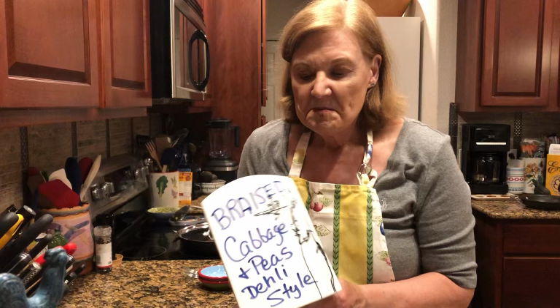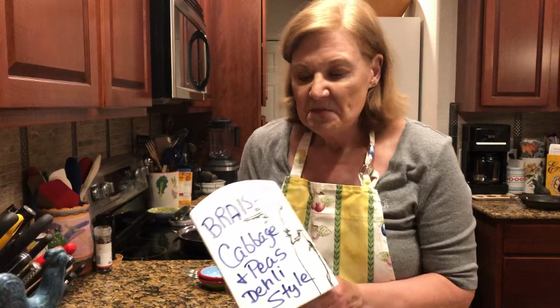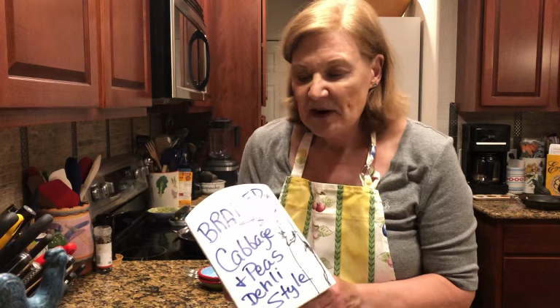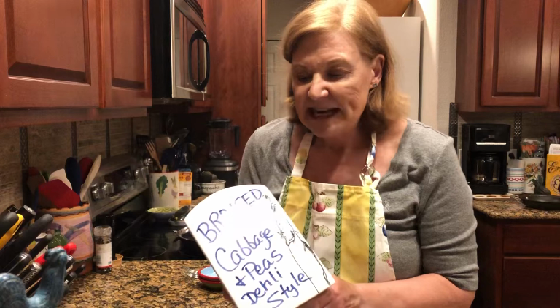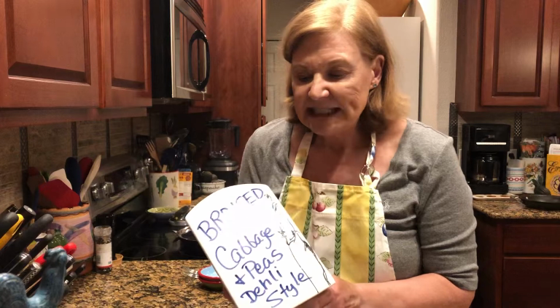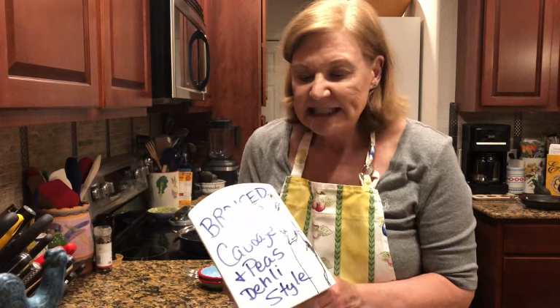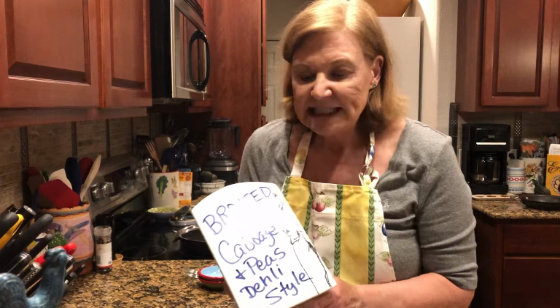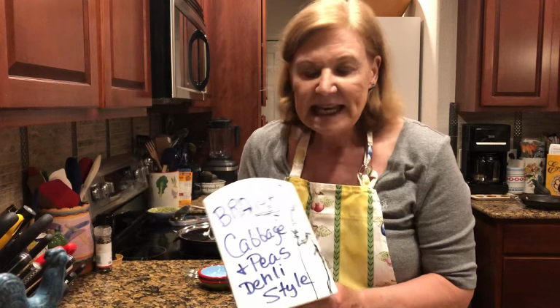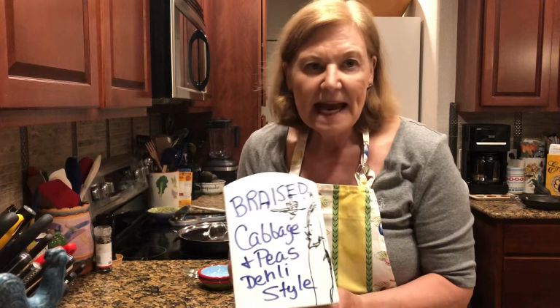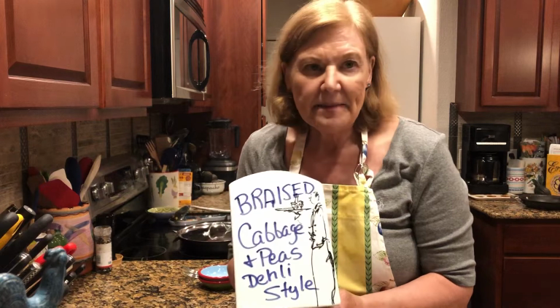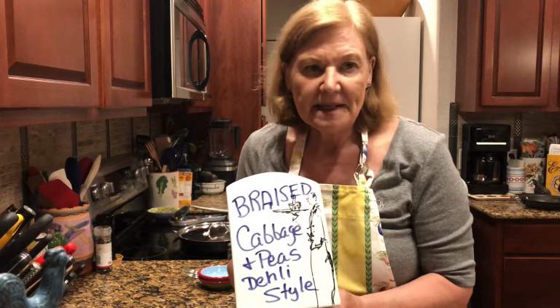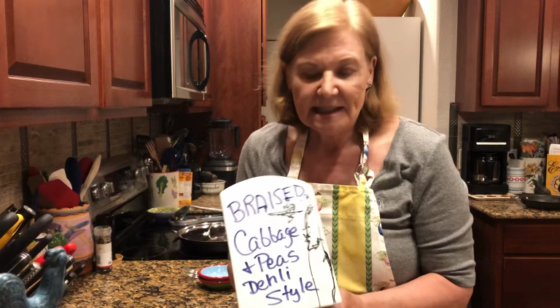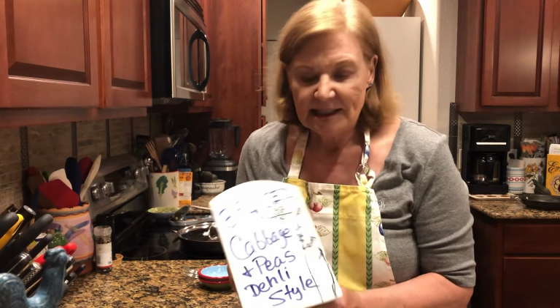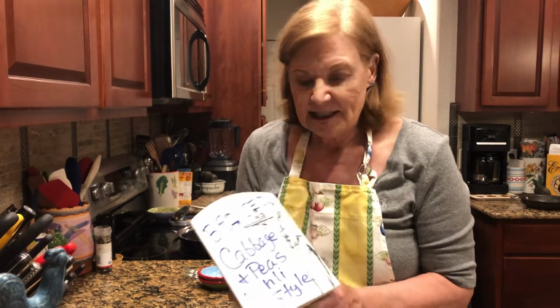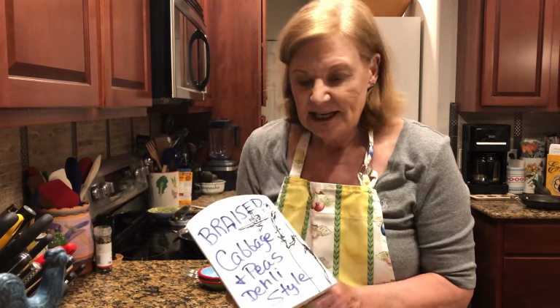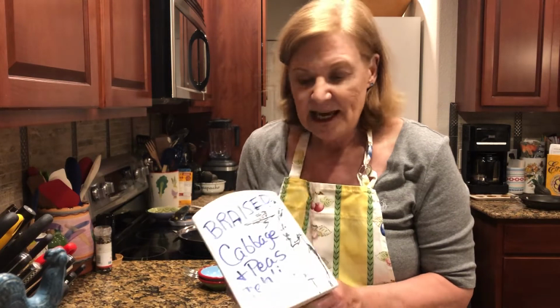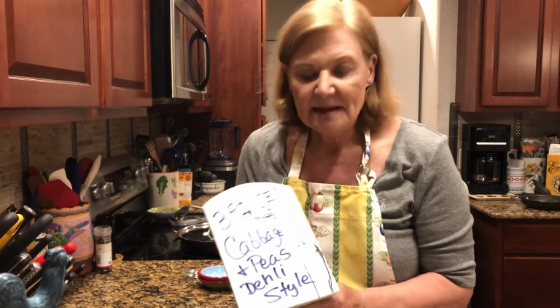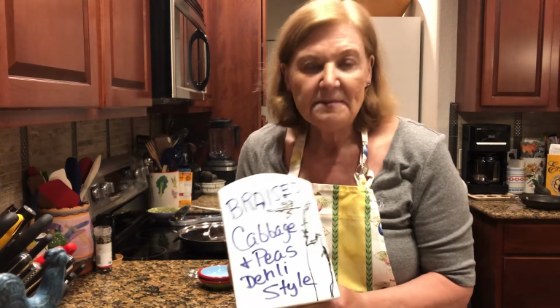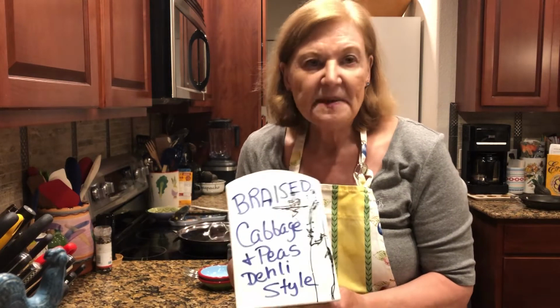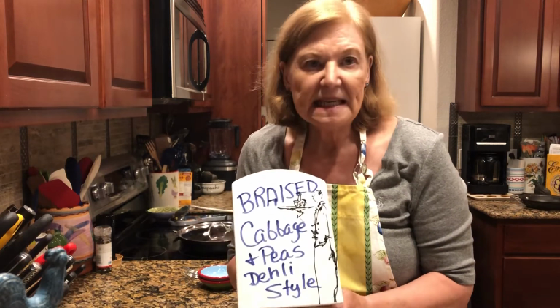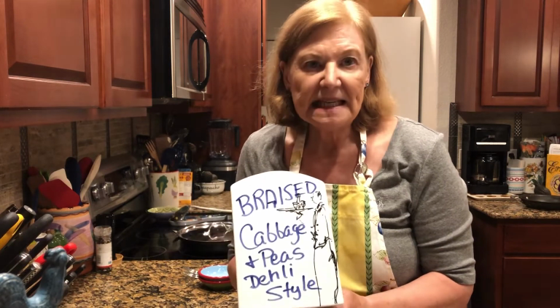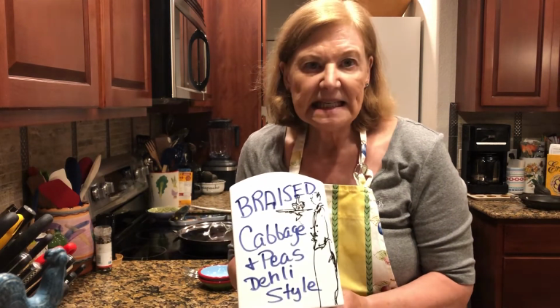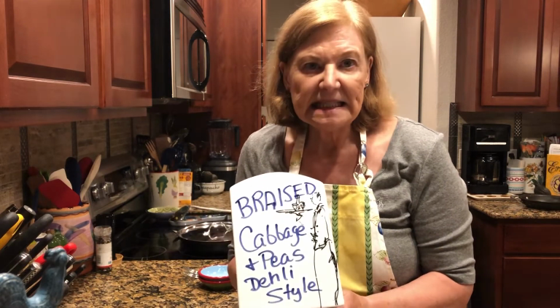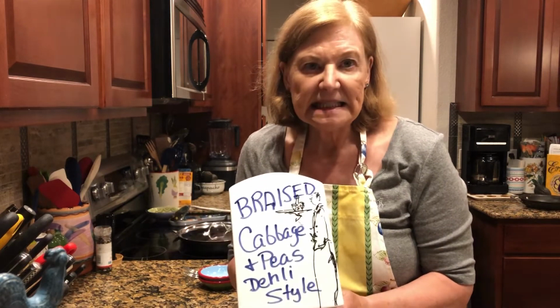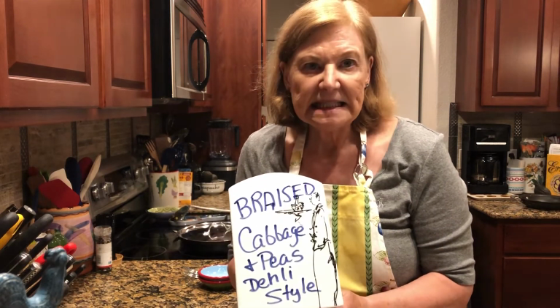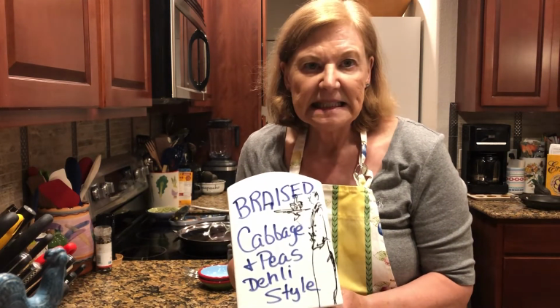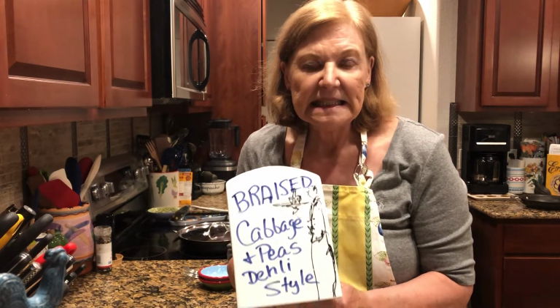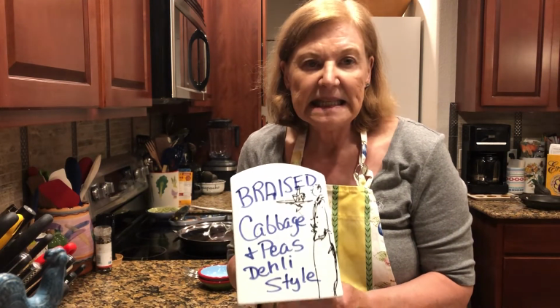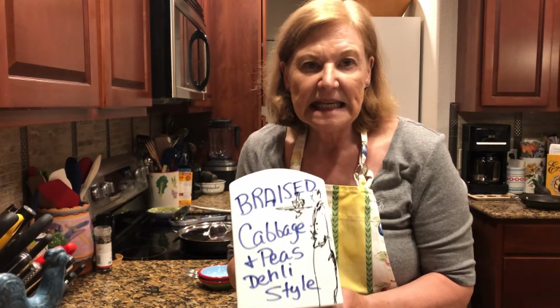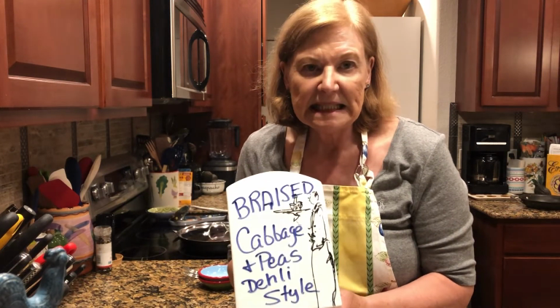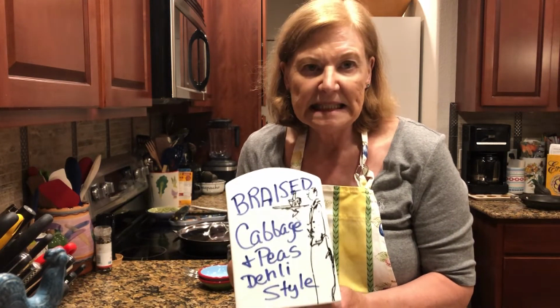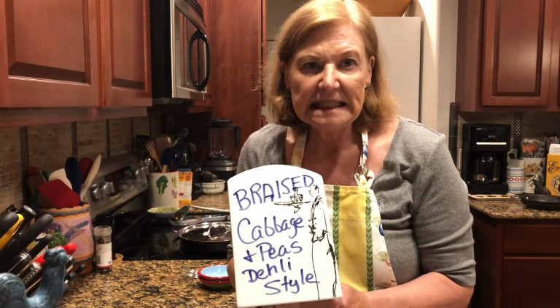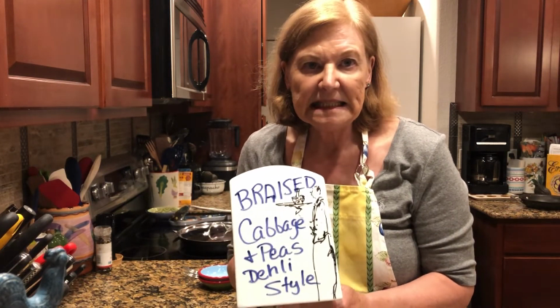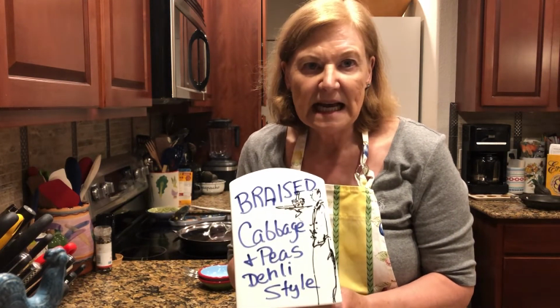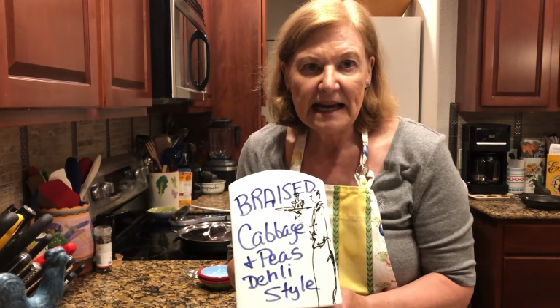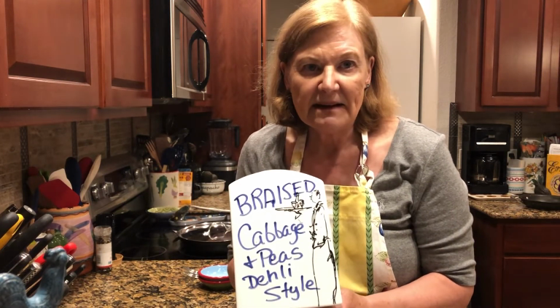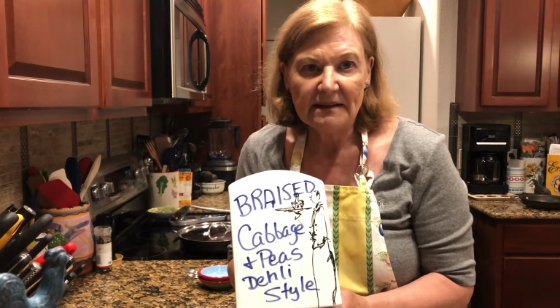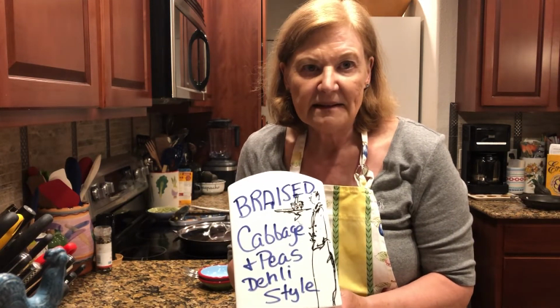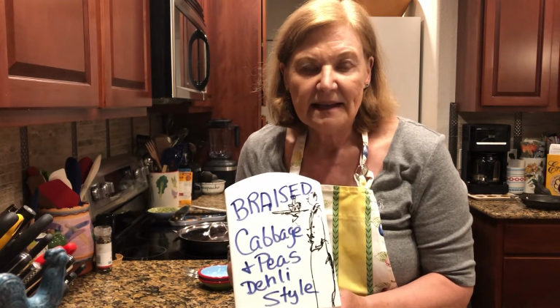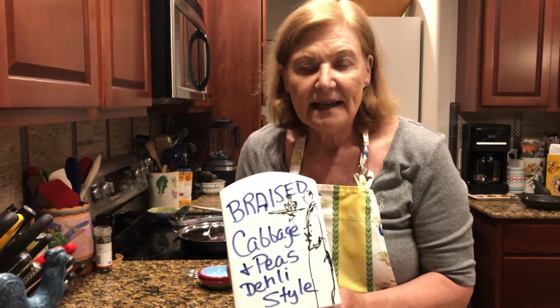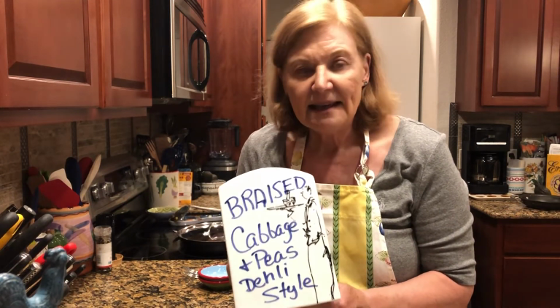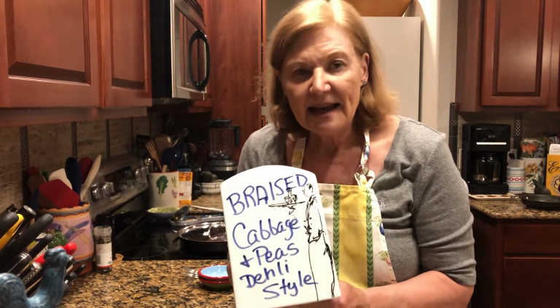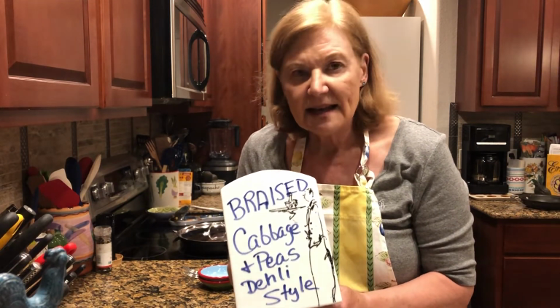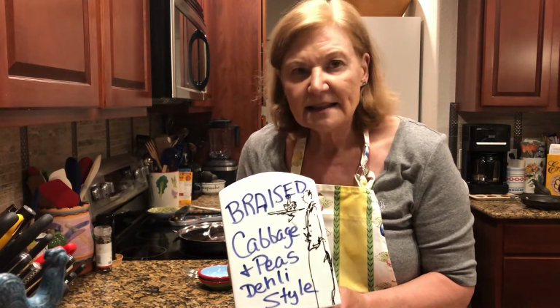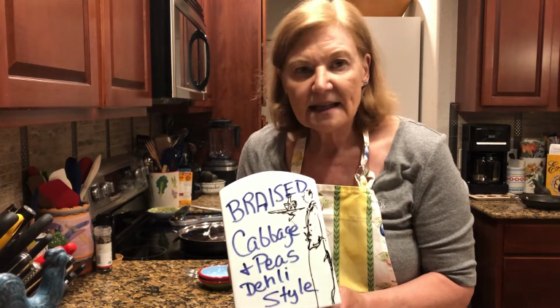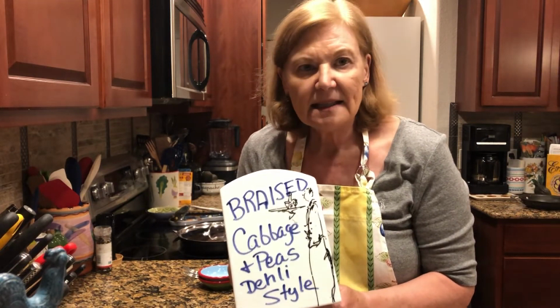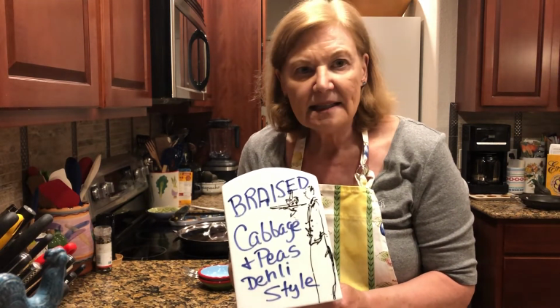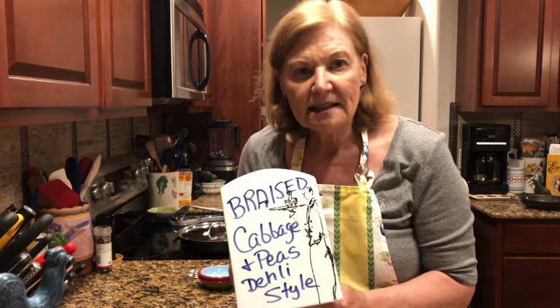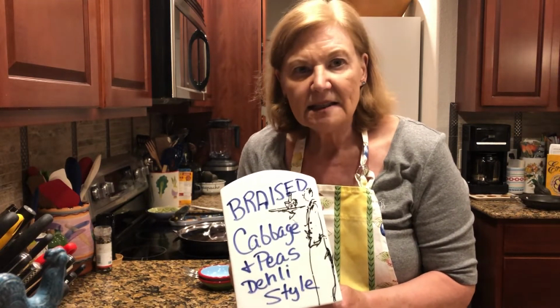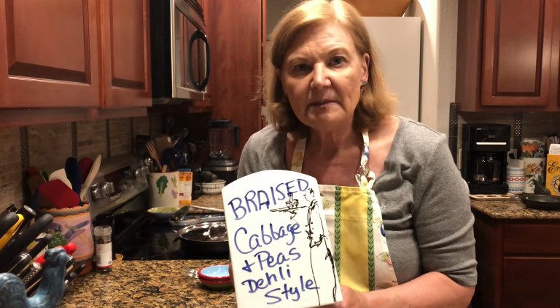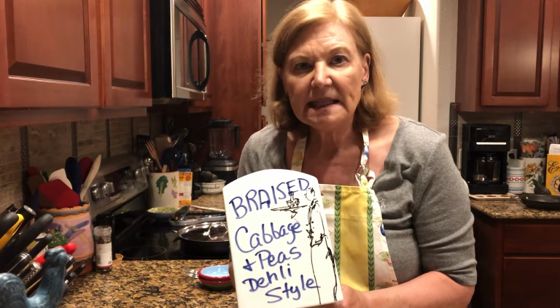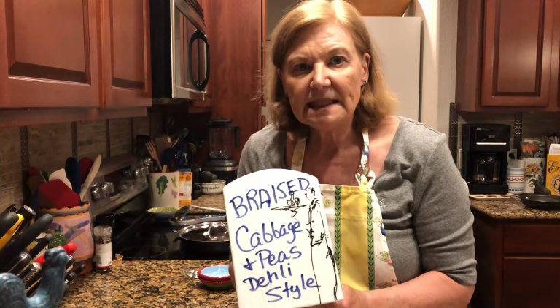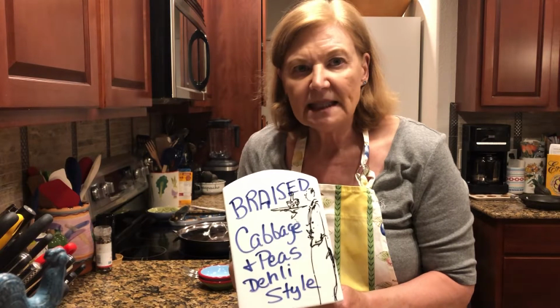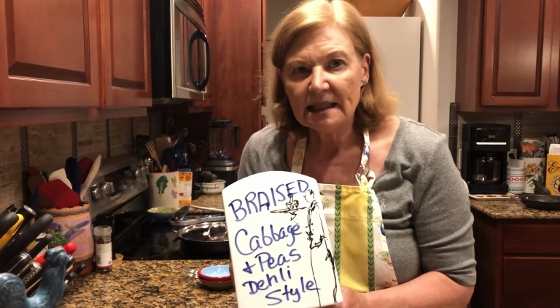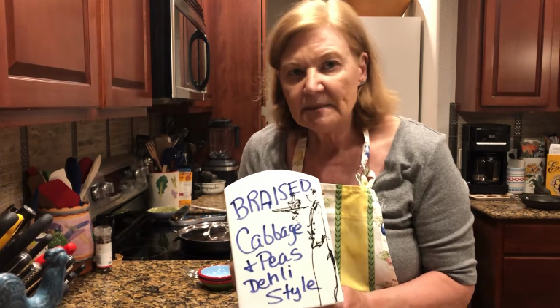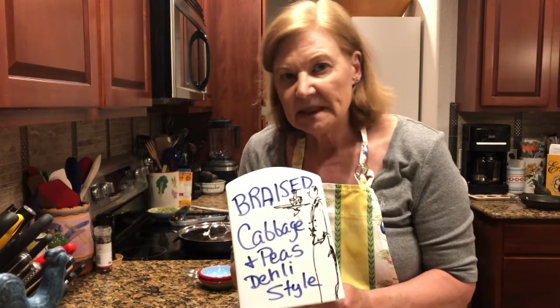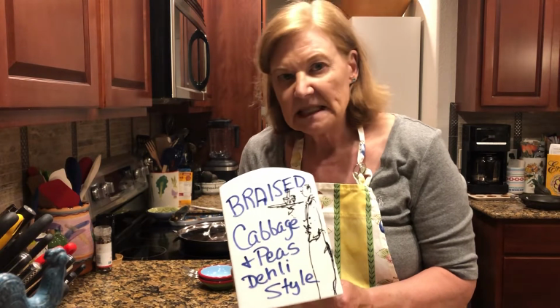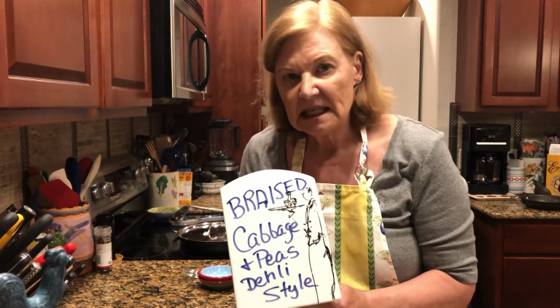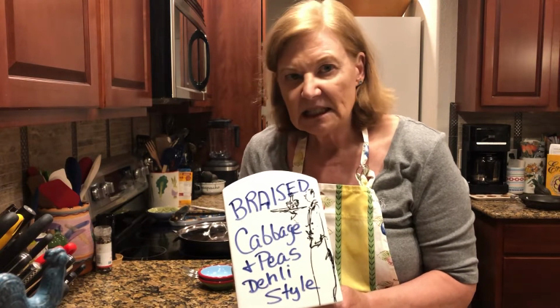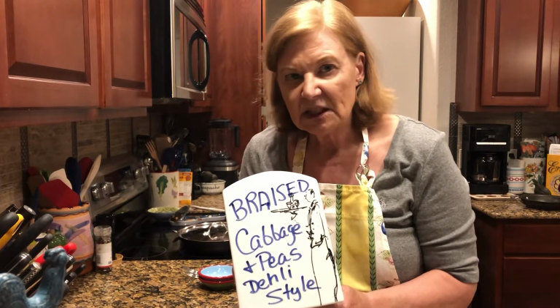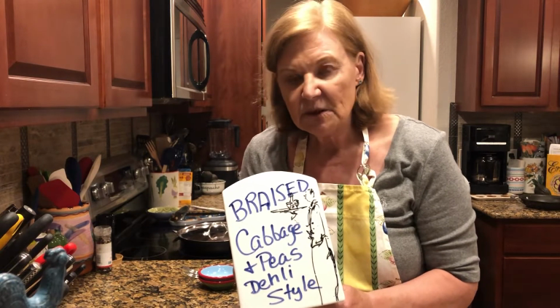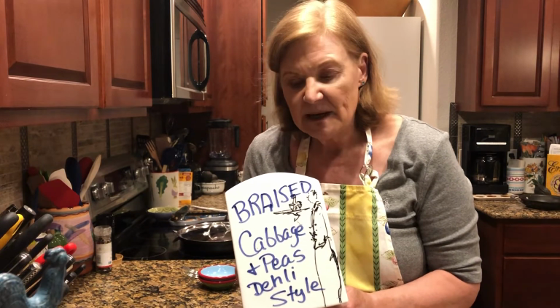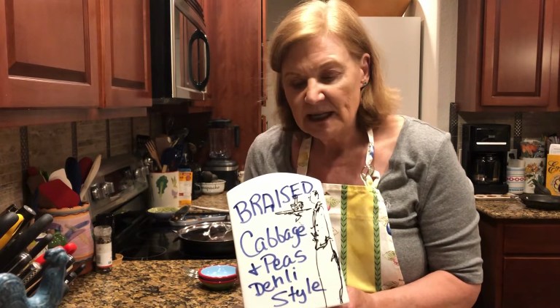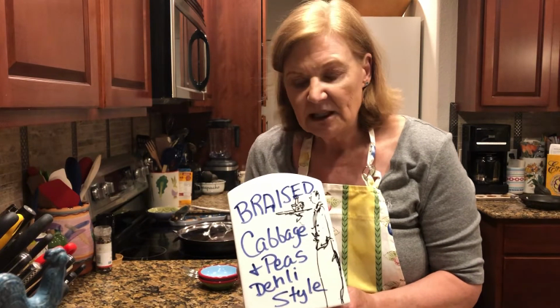Braised cabbage and peas, deli style. It's got a little spice kick, but not too much.